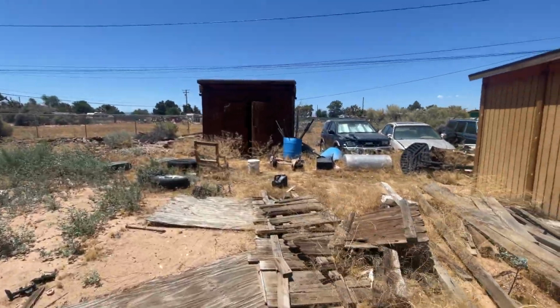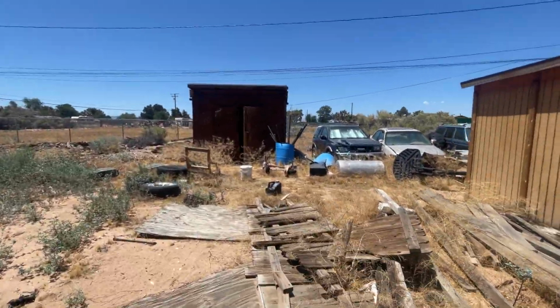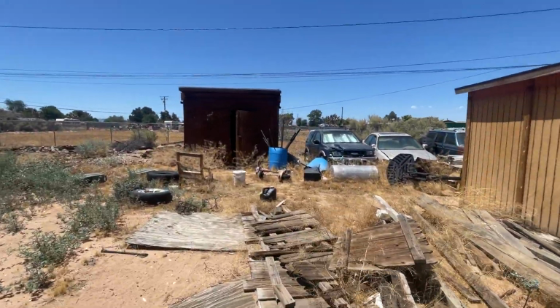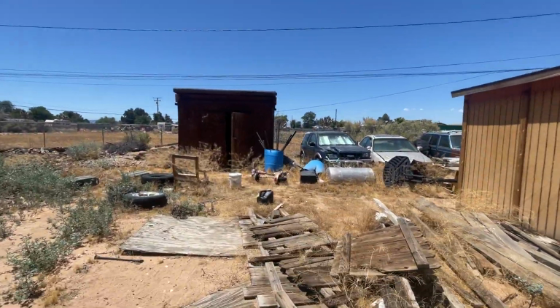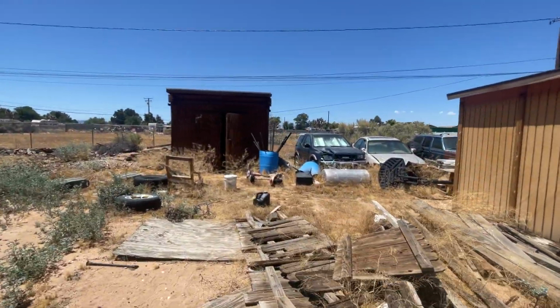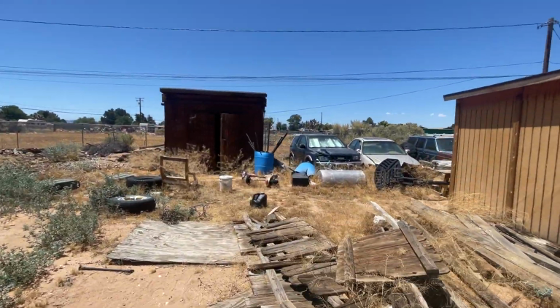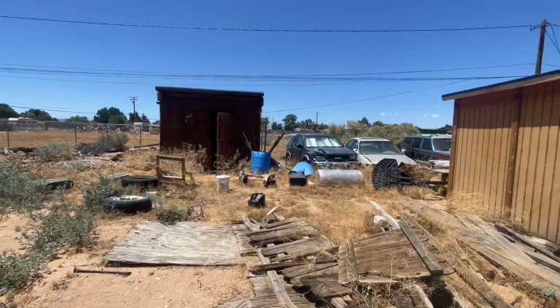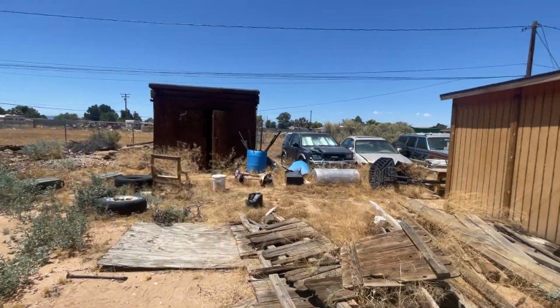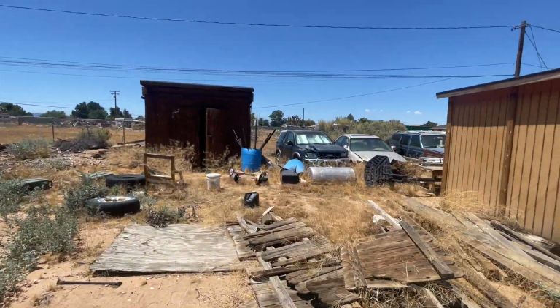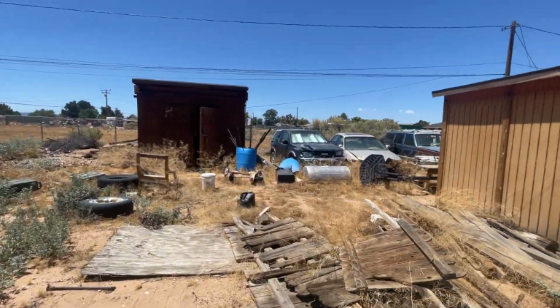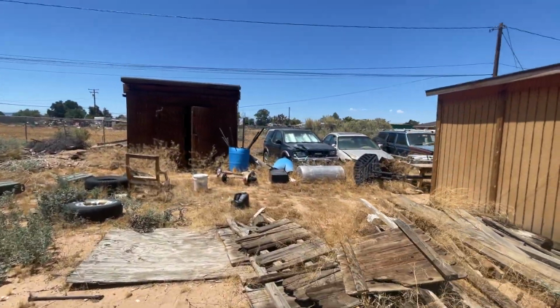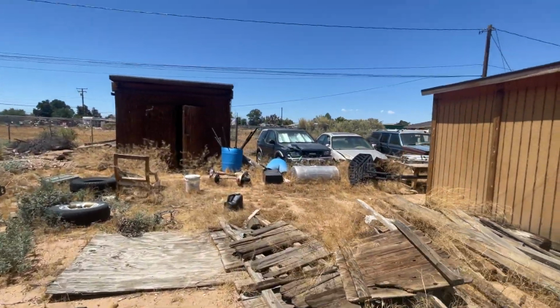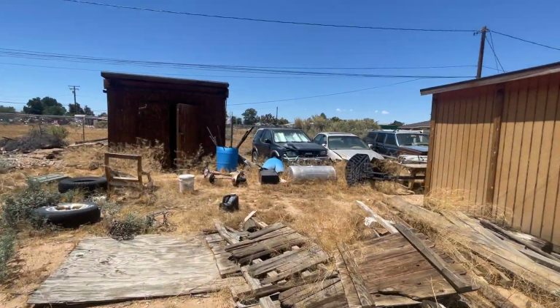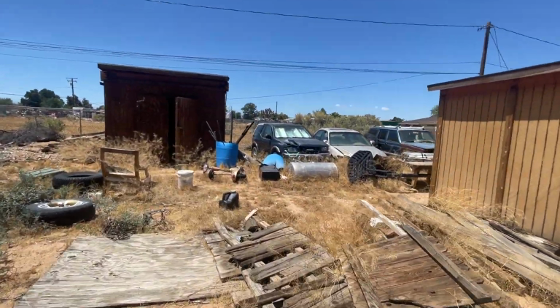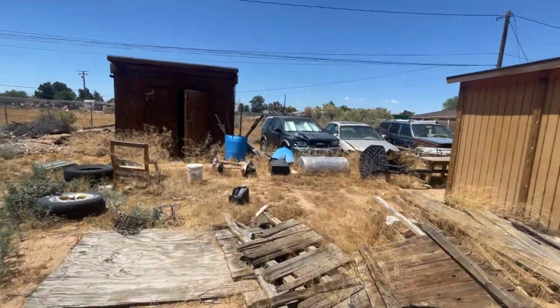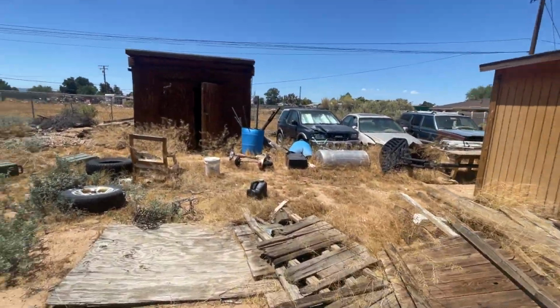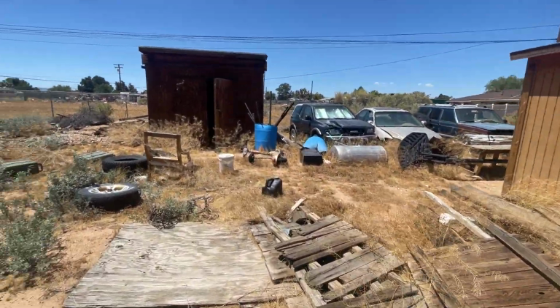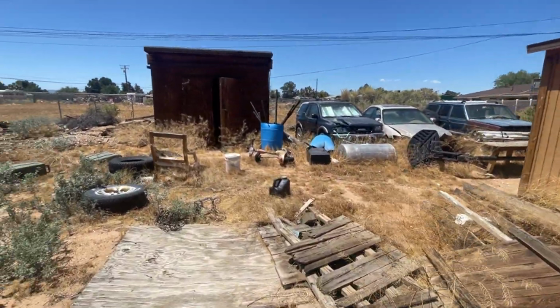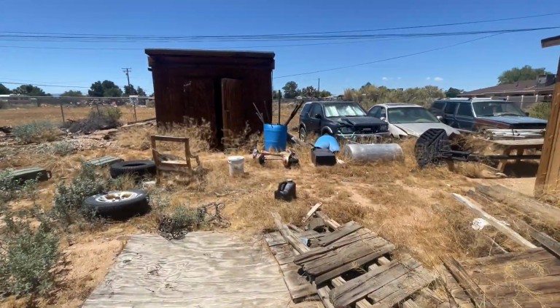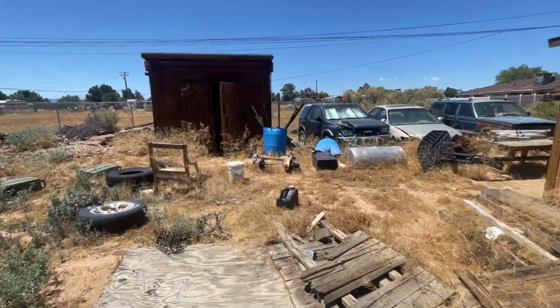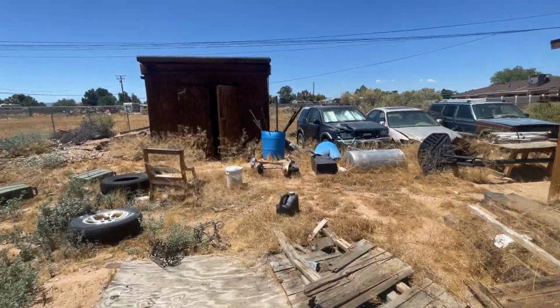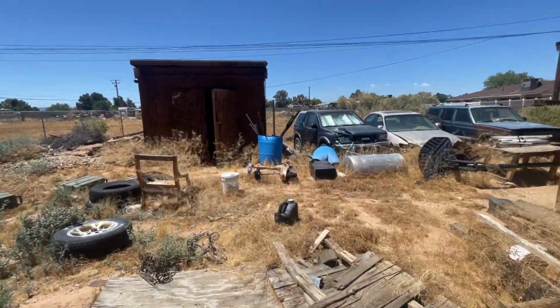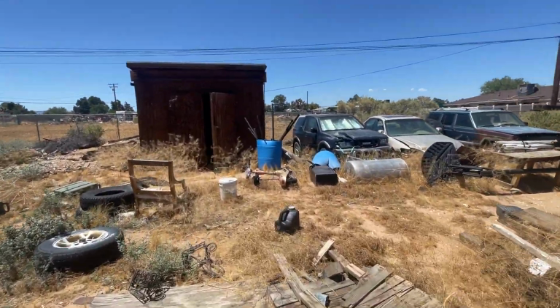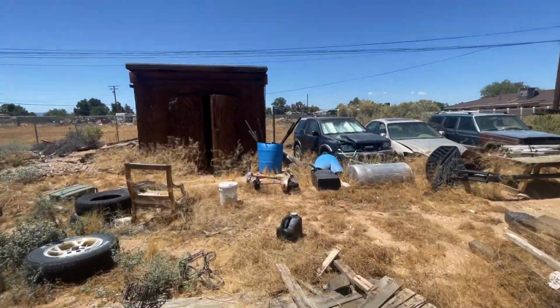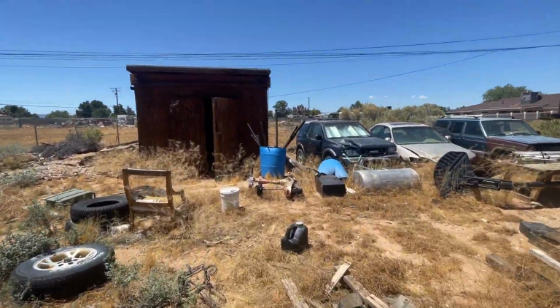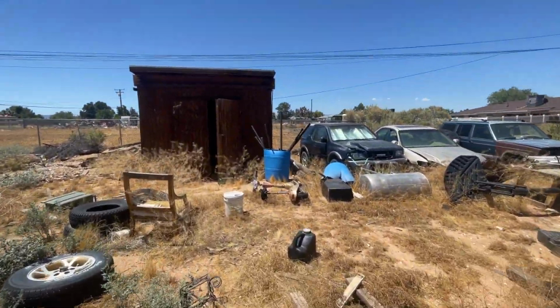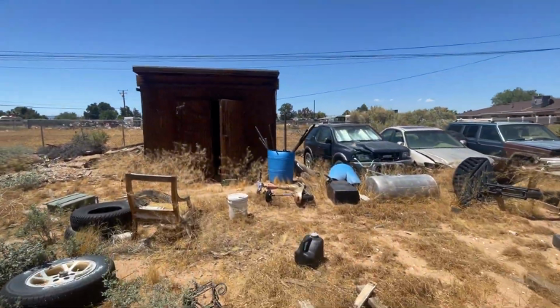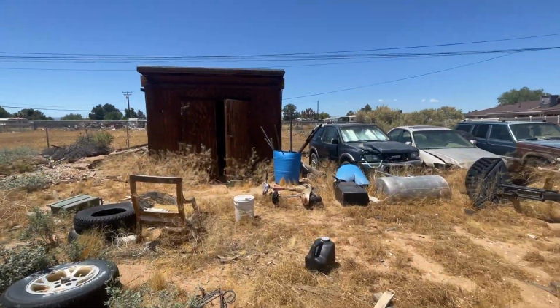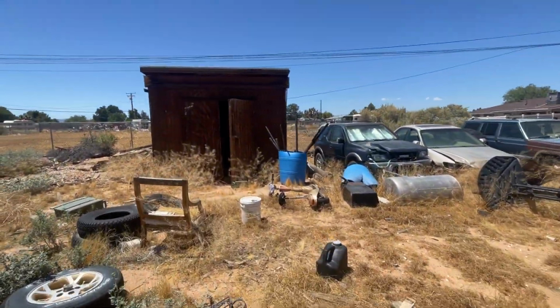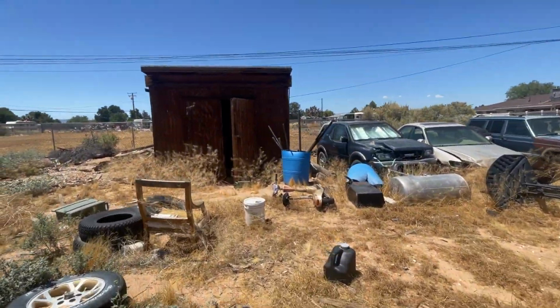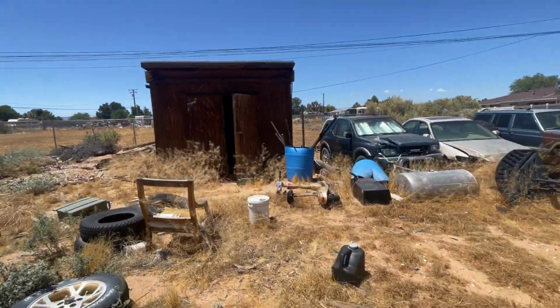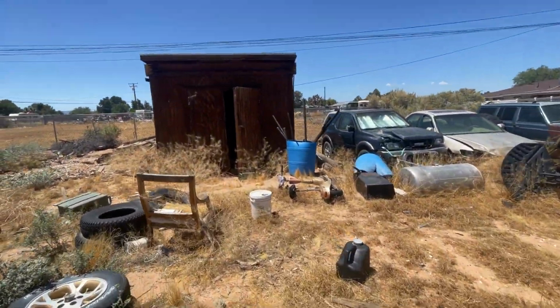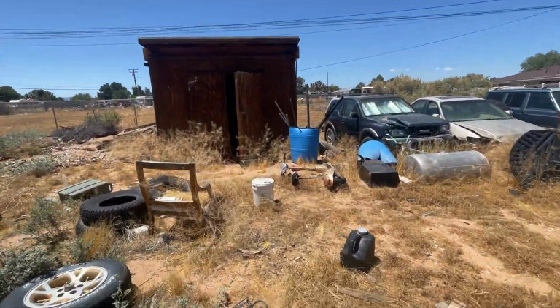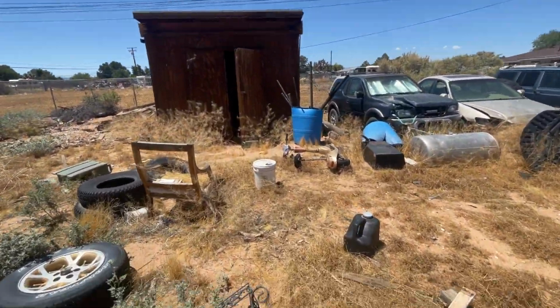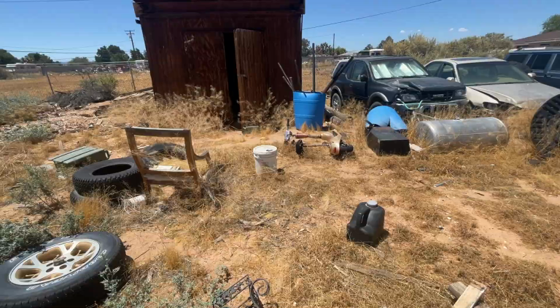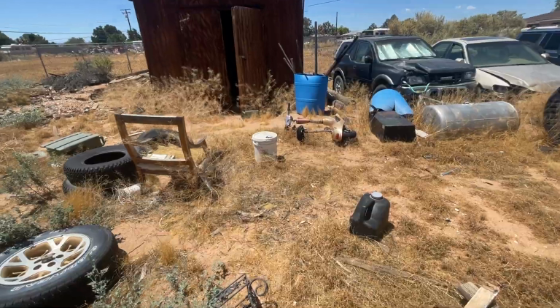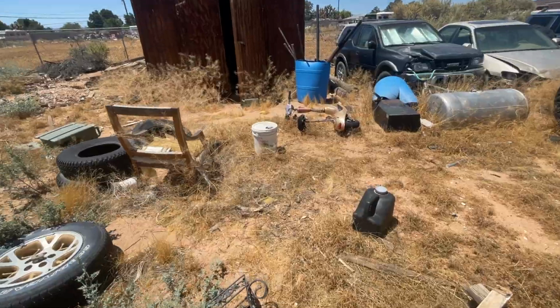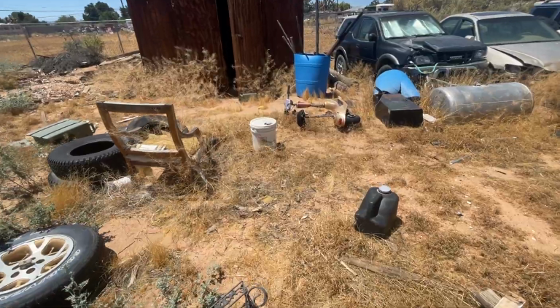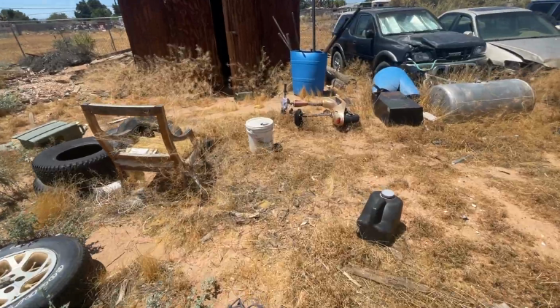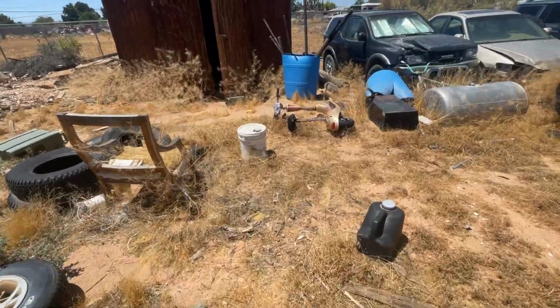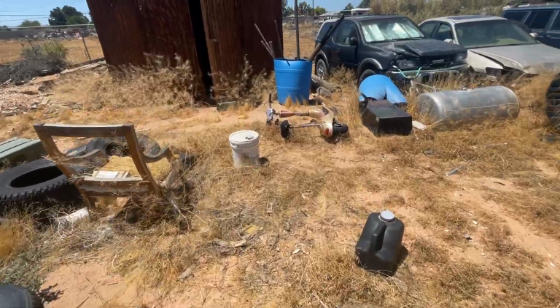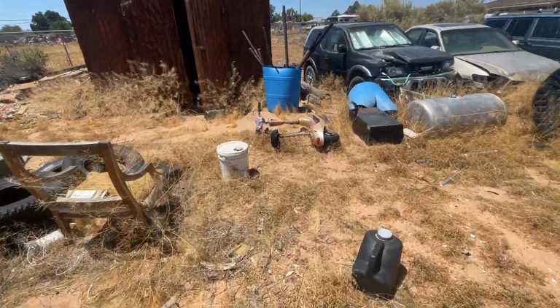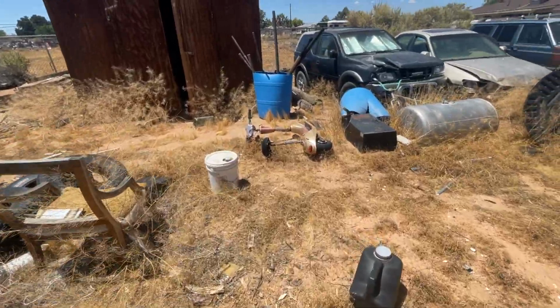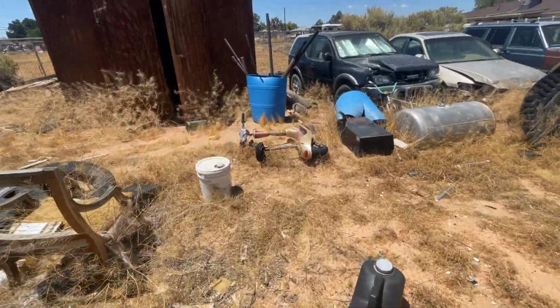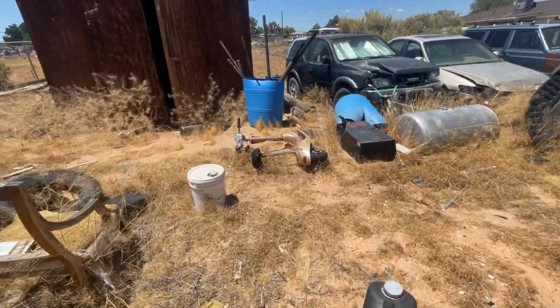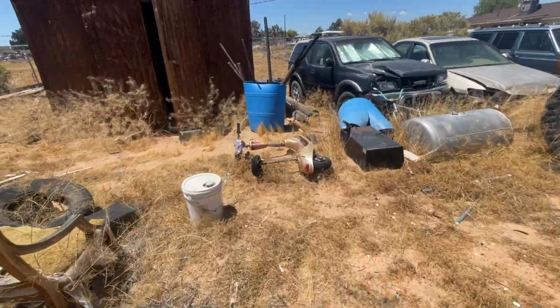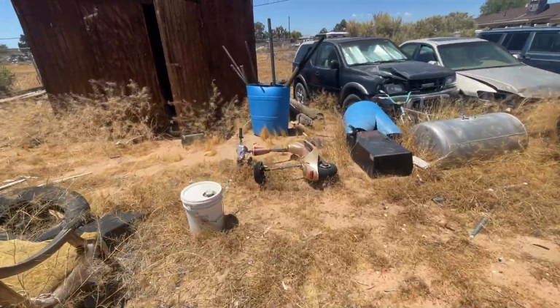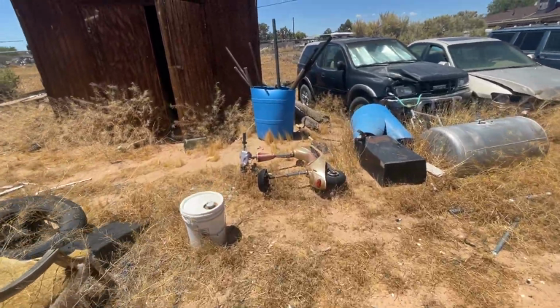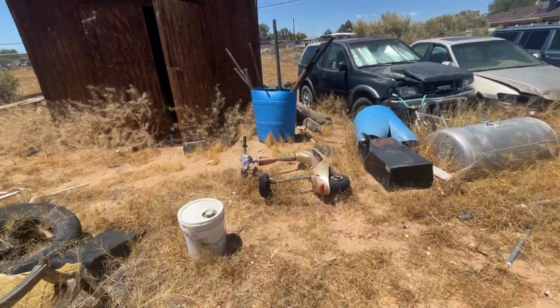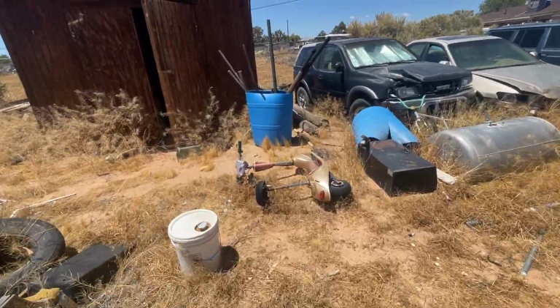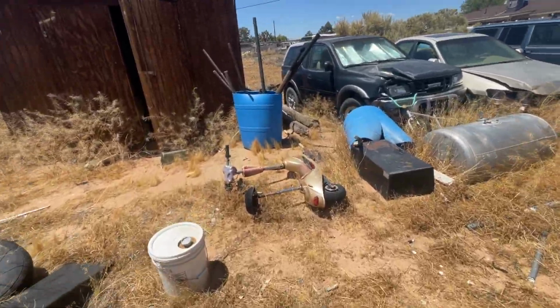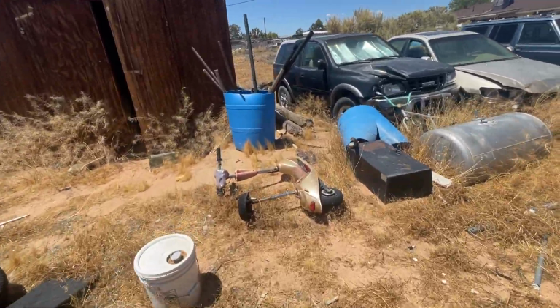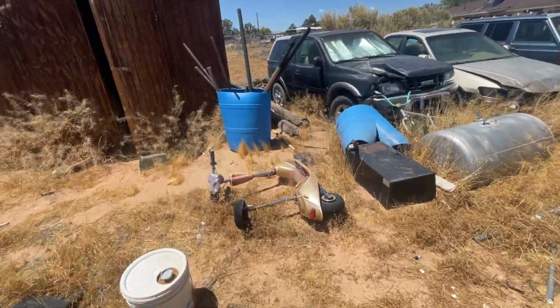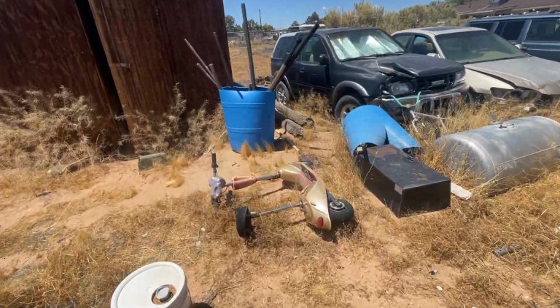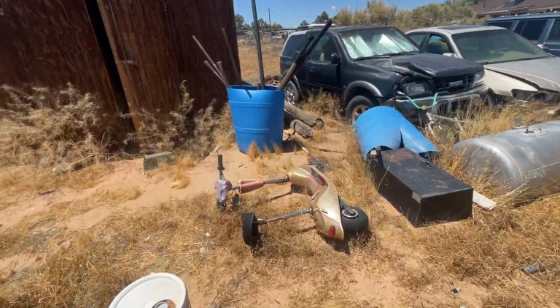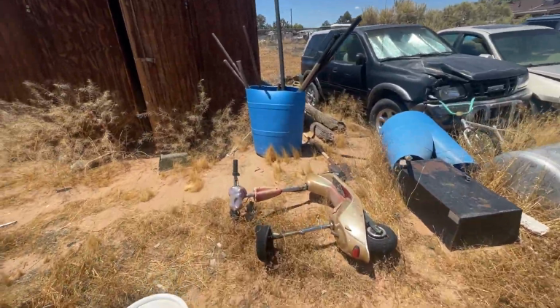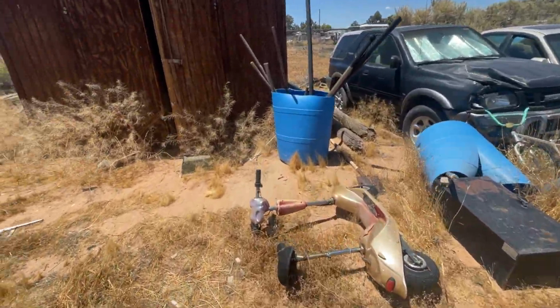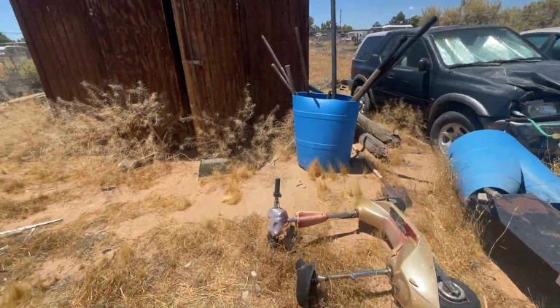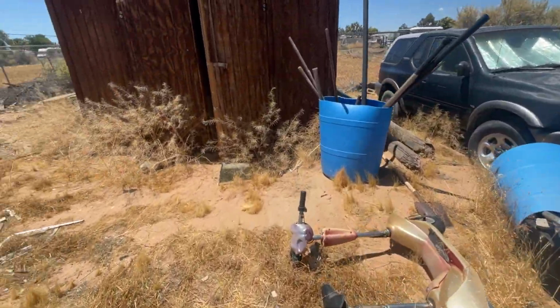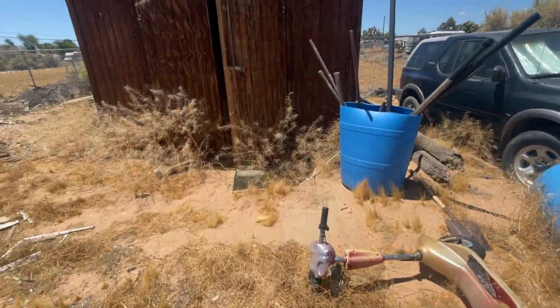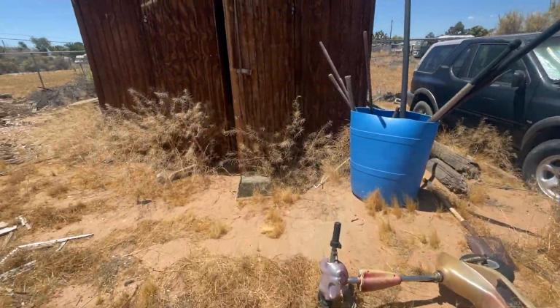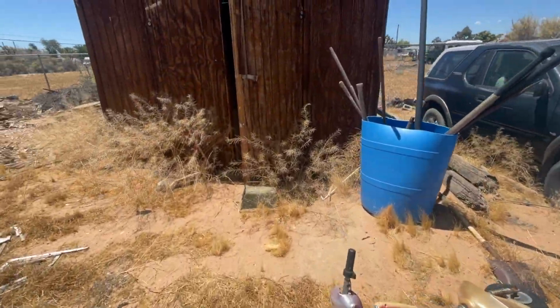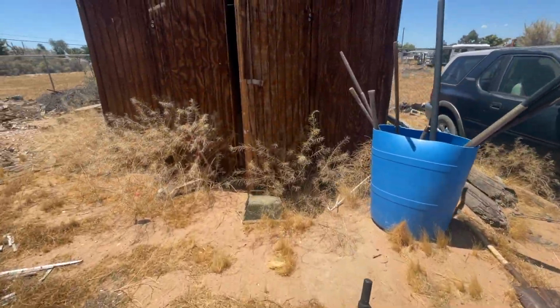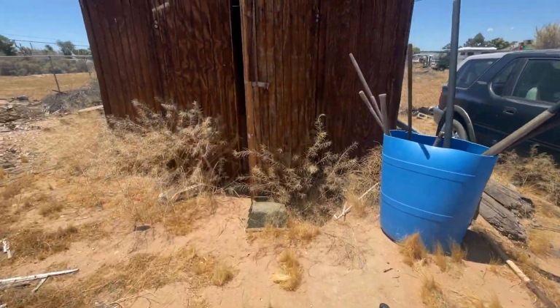Welcome to Apple Valley. This is the other shed that's in the backyard. This one's gonna go with the last shed that I just showed.